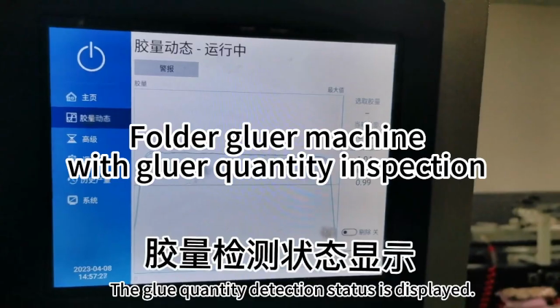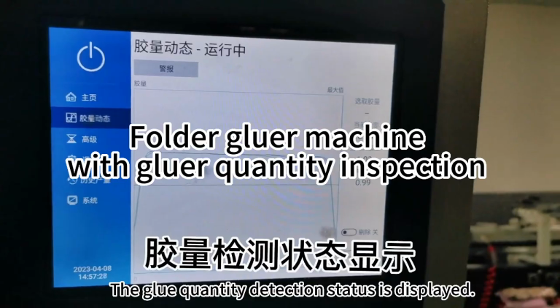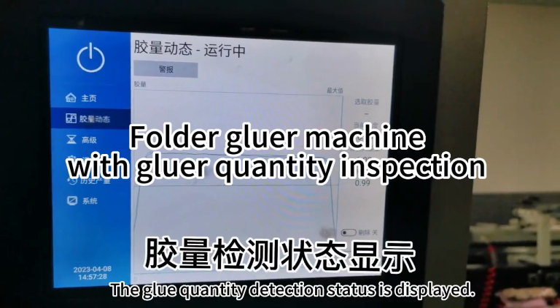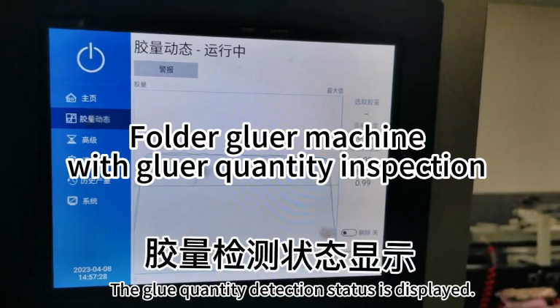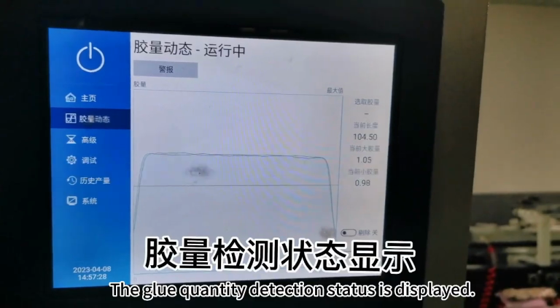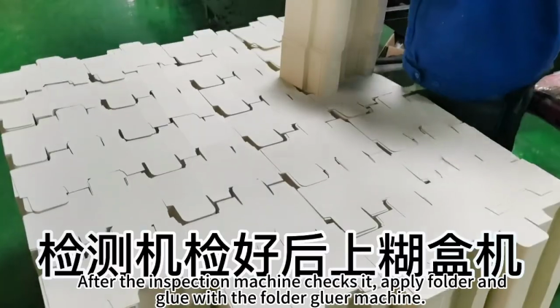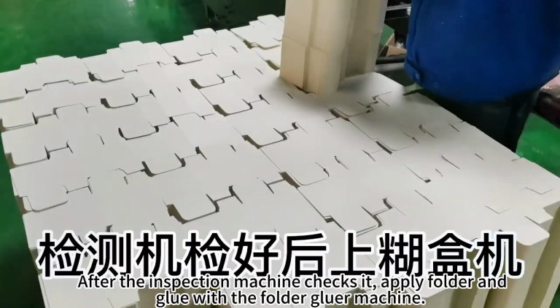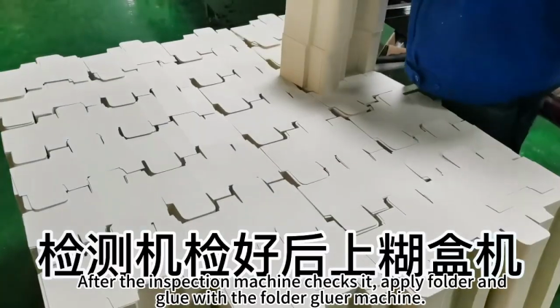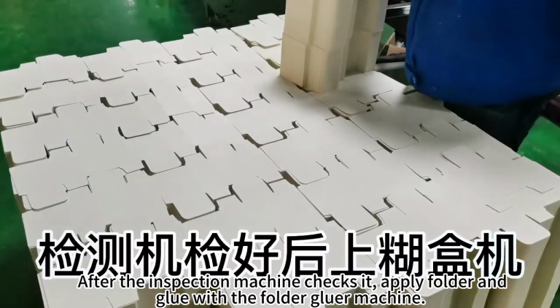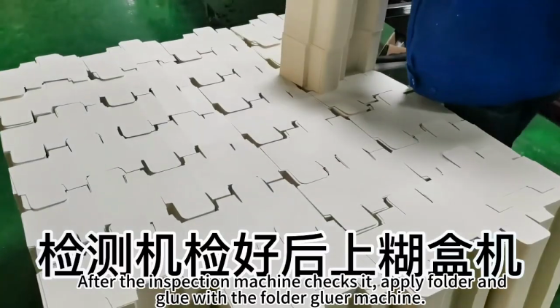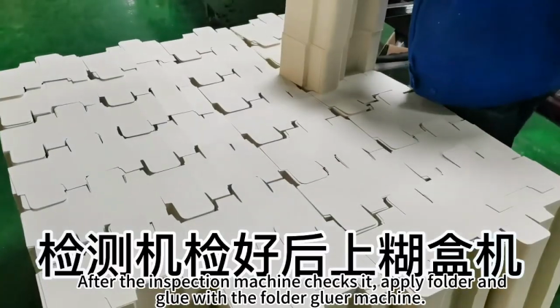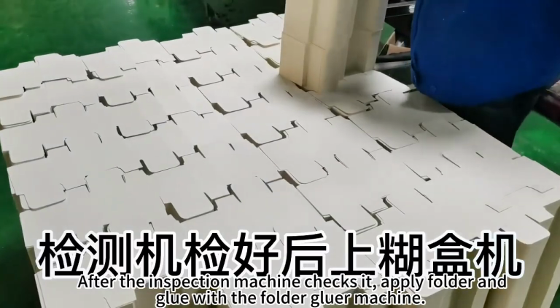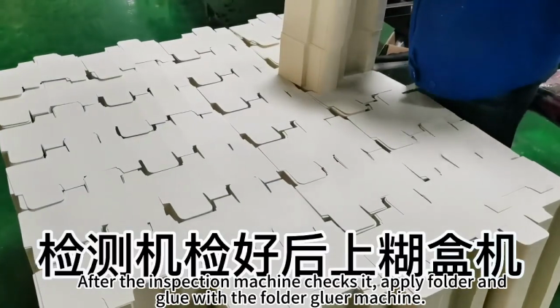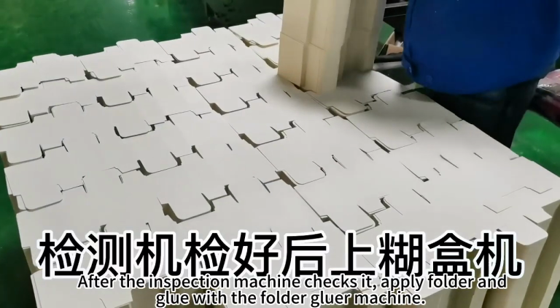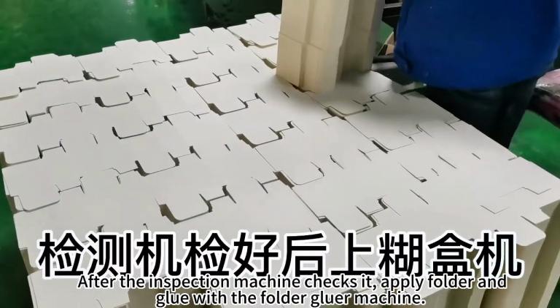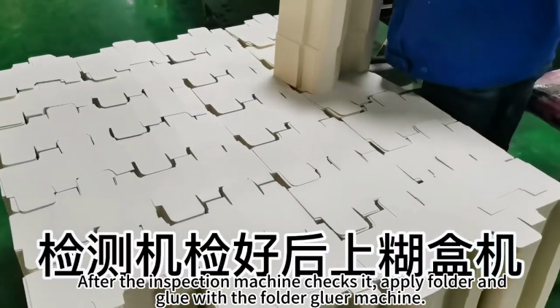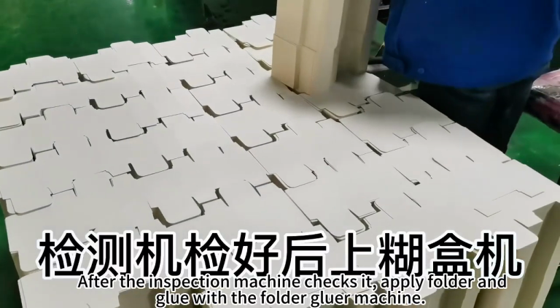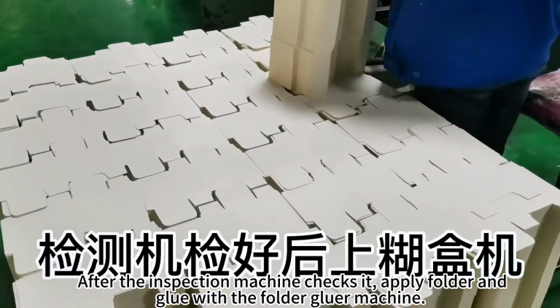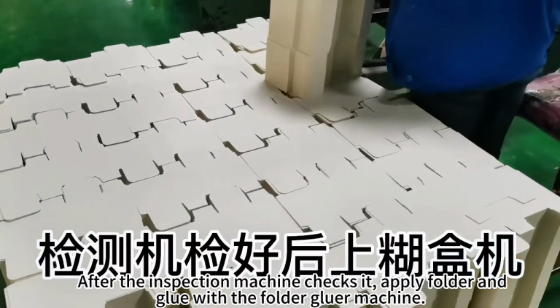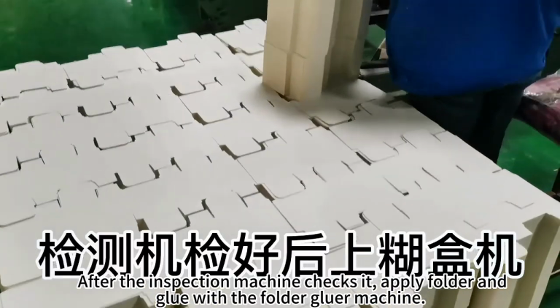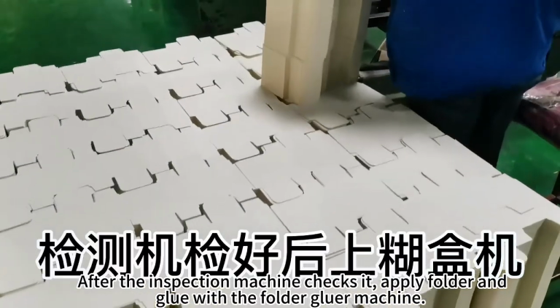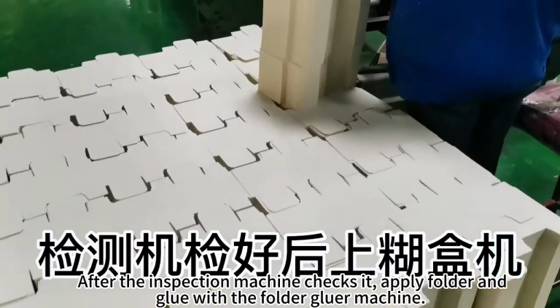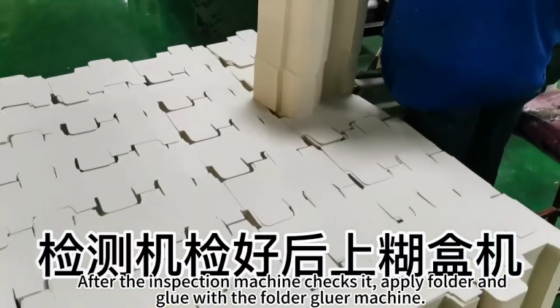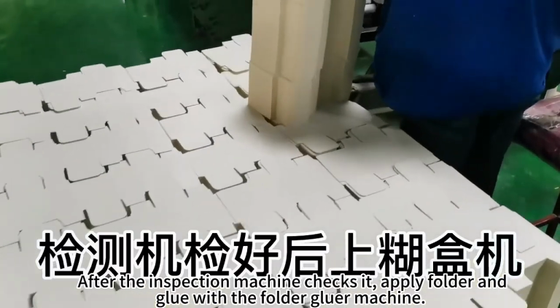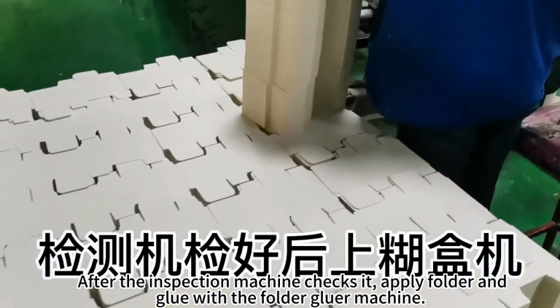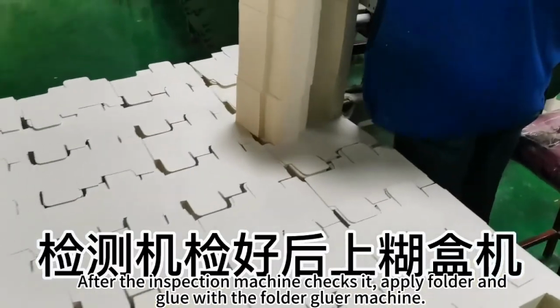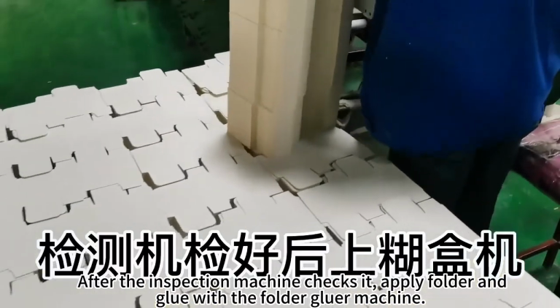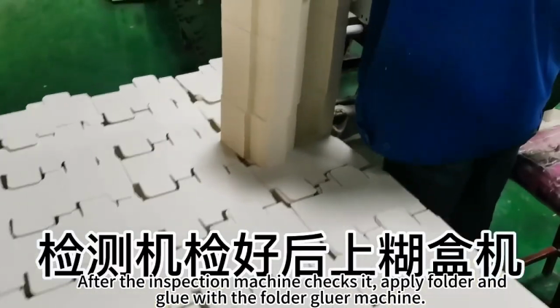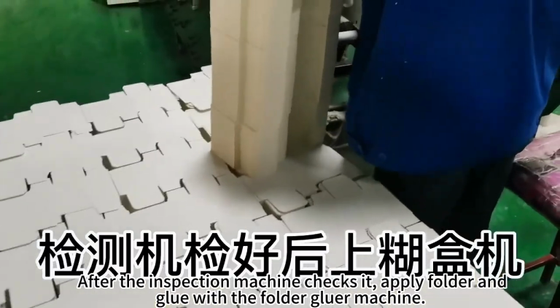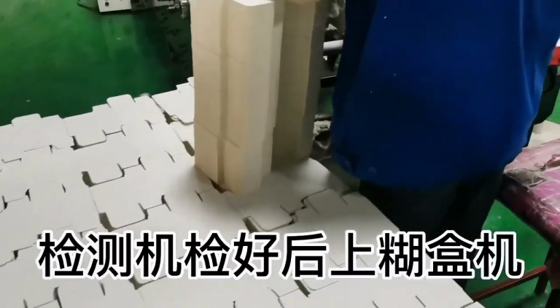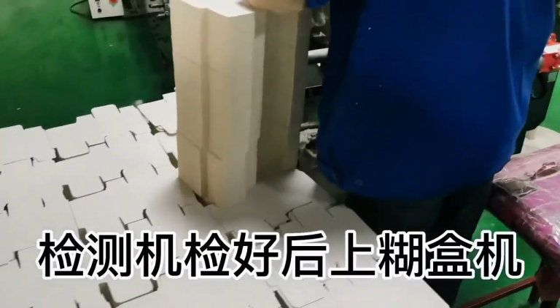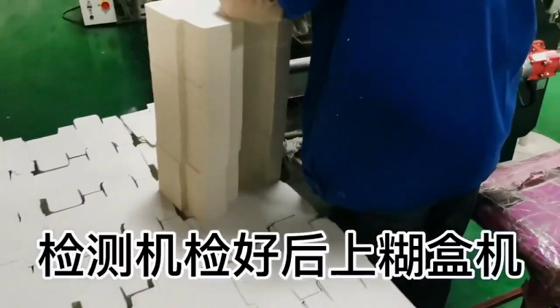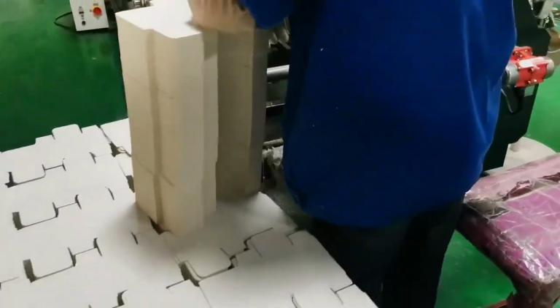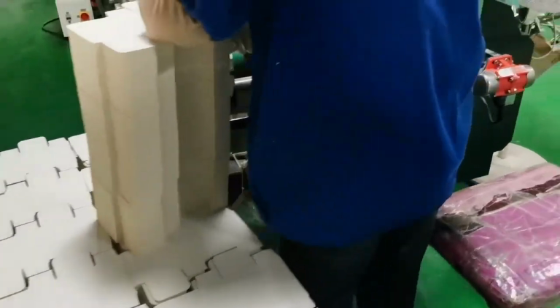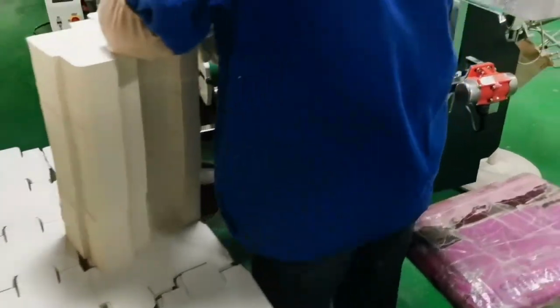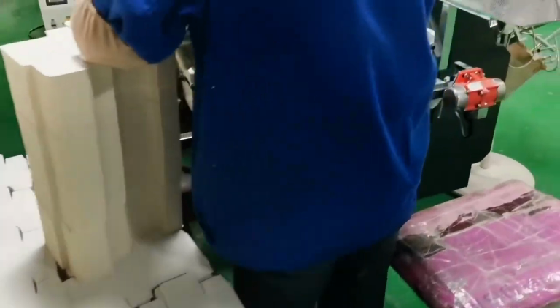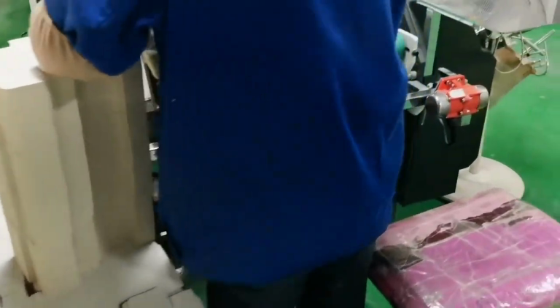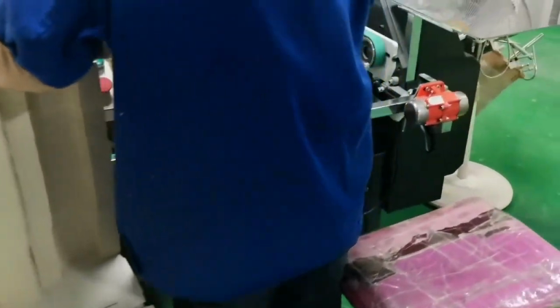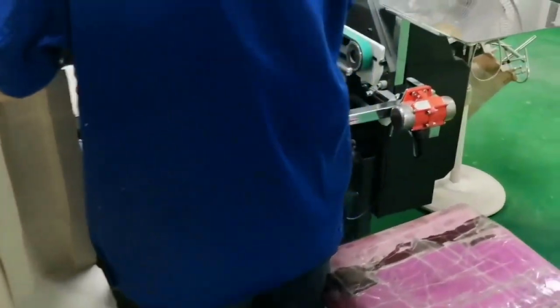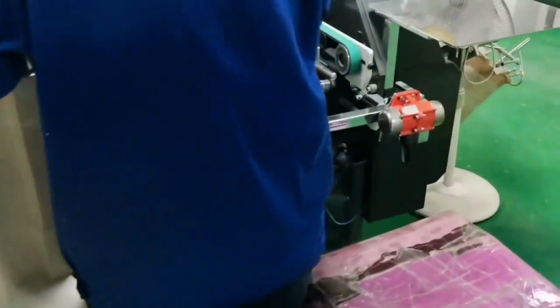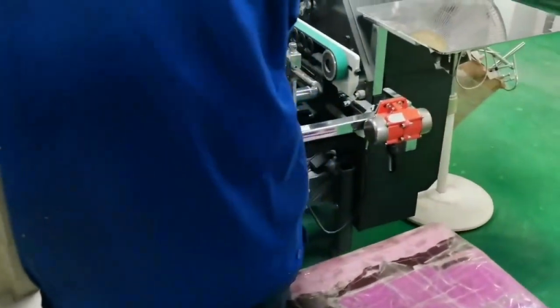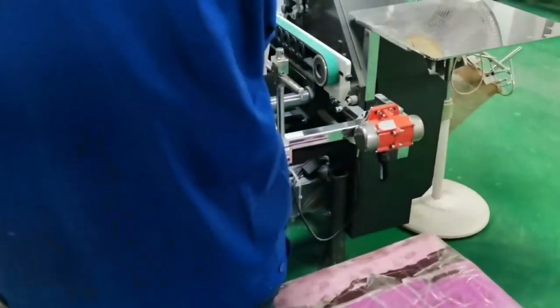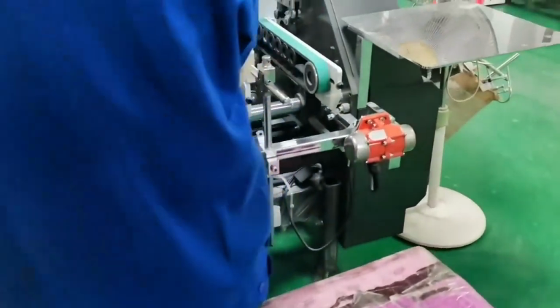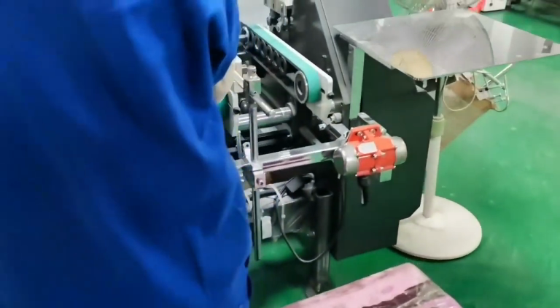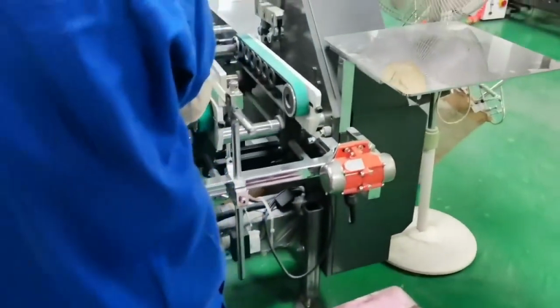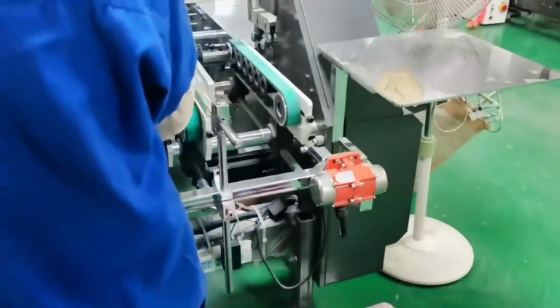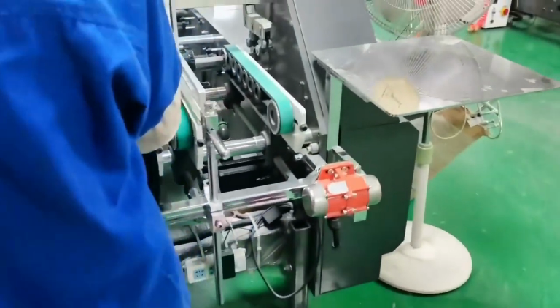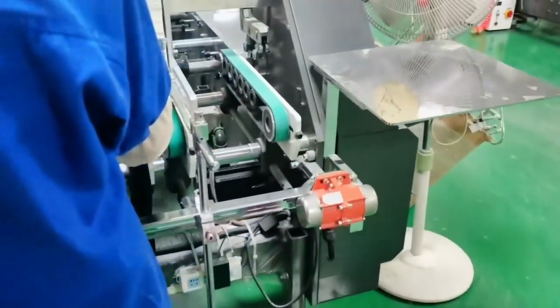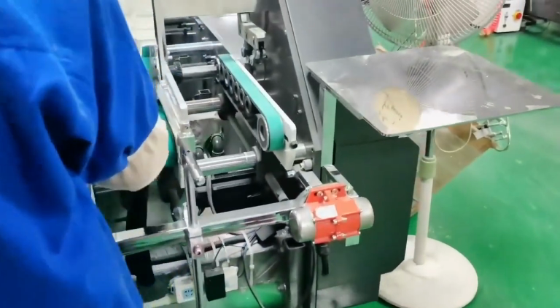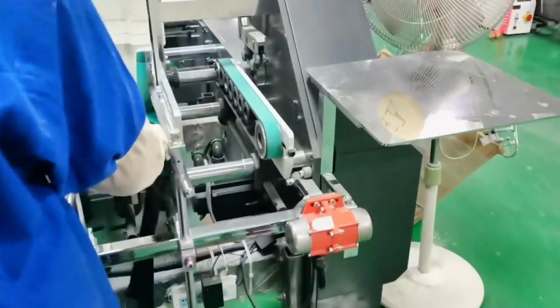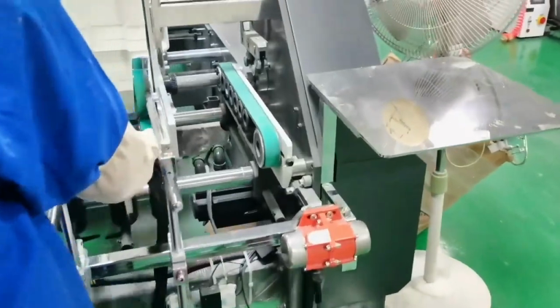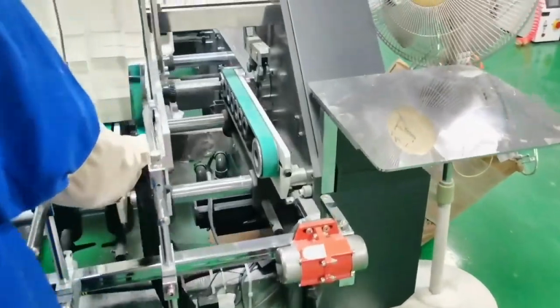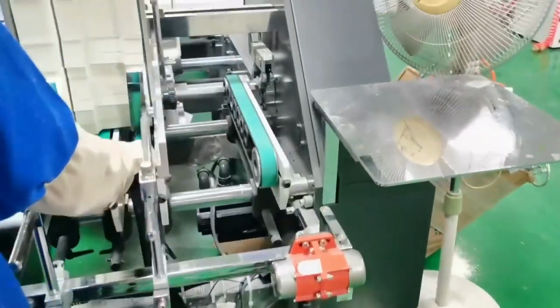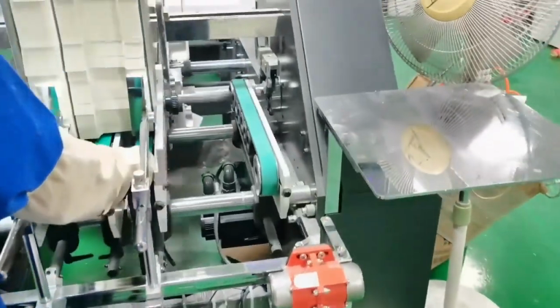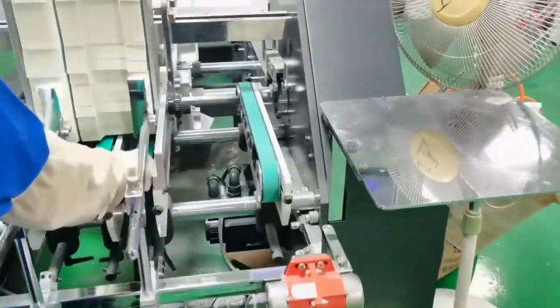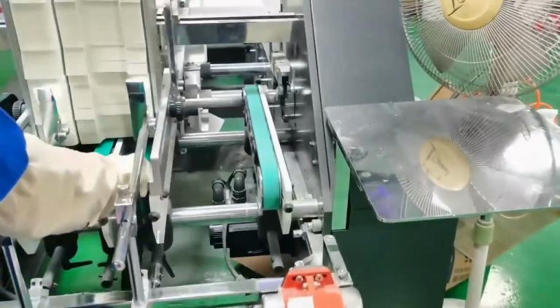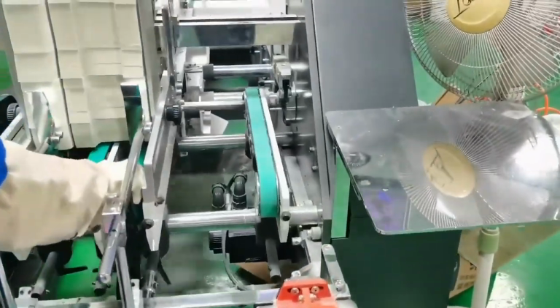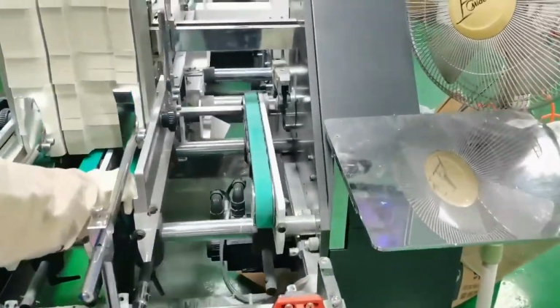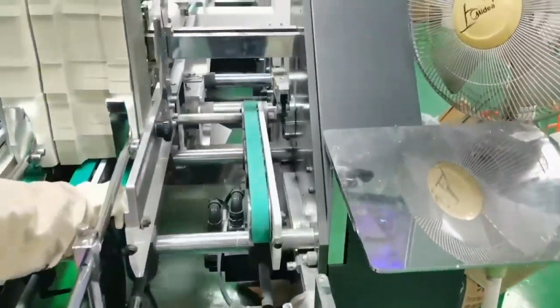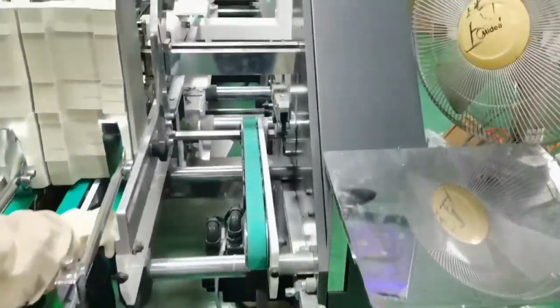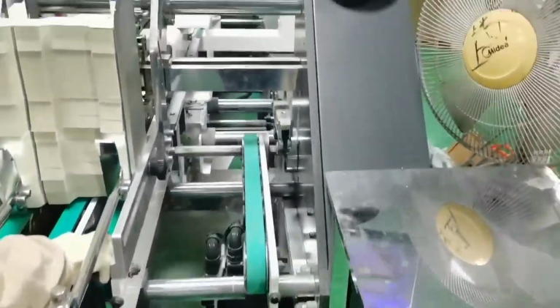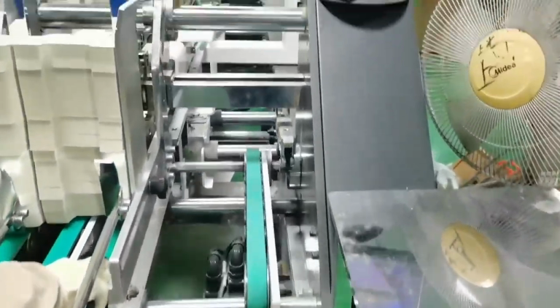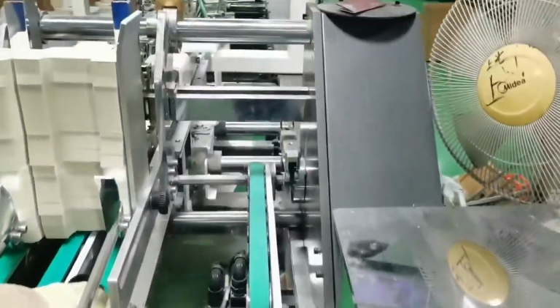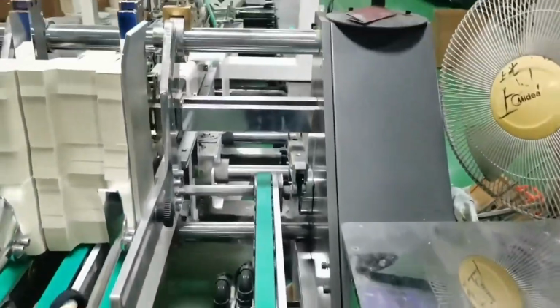After the inspection machine checks it, apply the folder and use the folder on your machine.